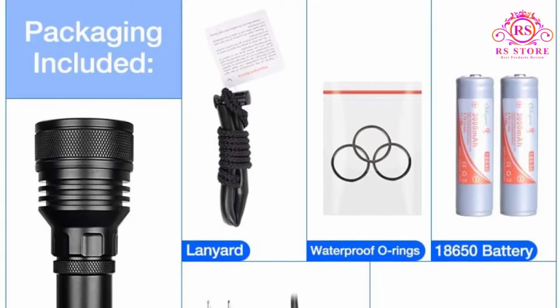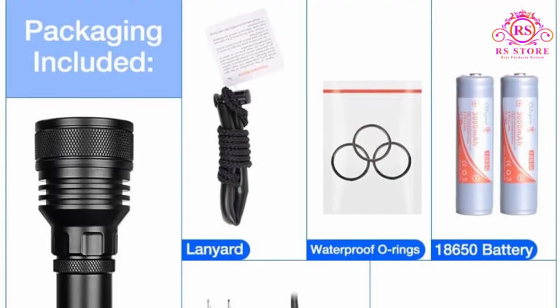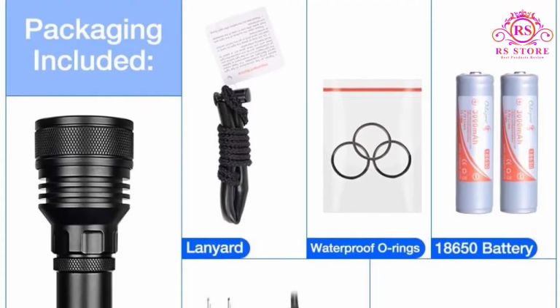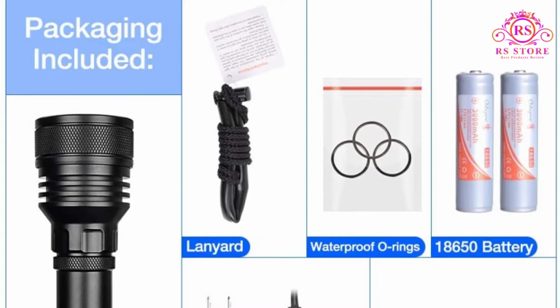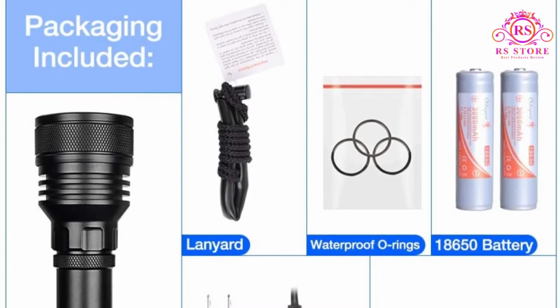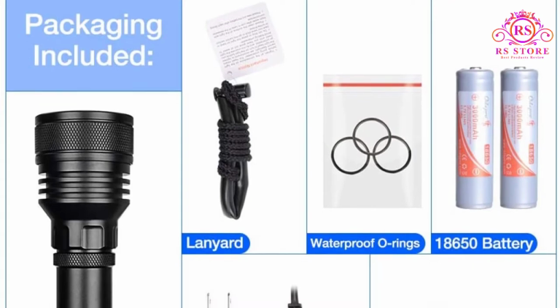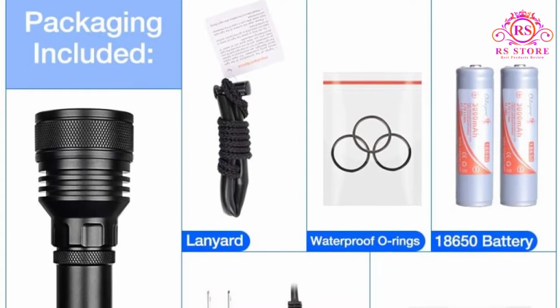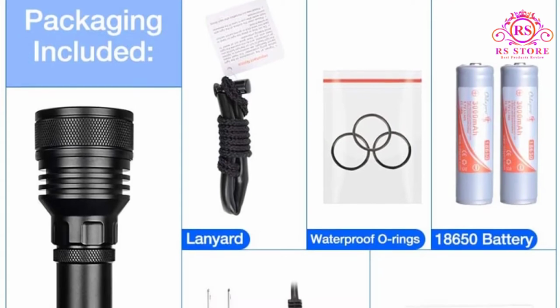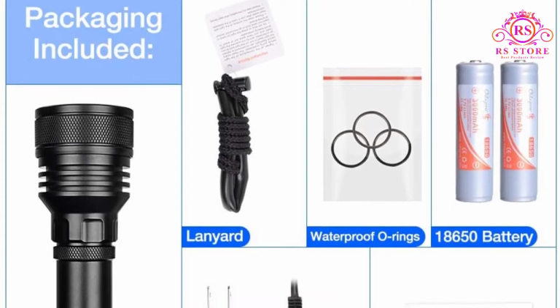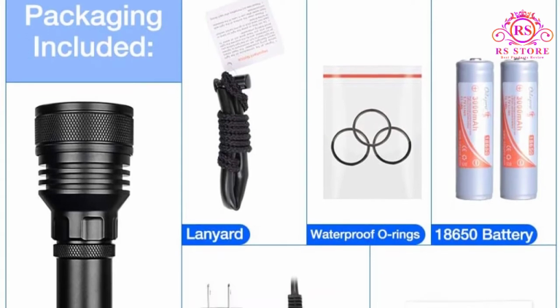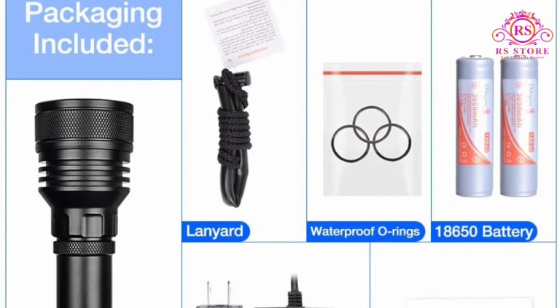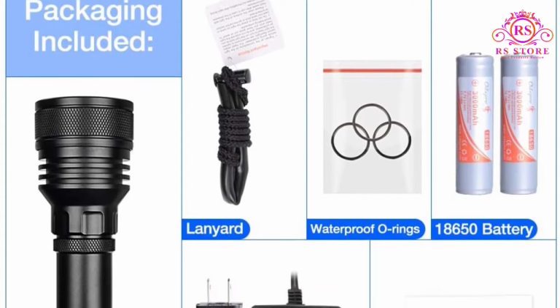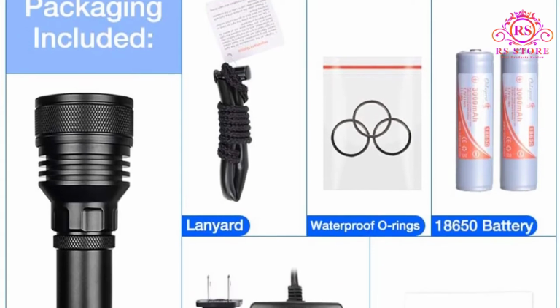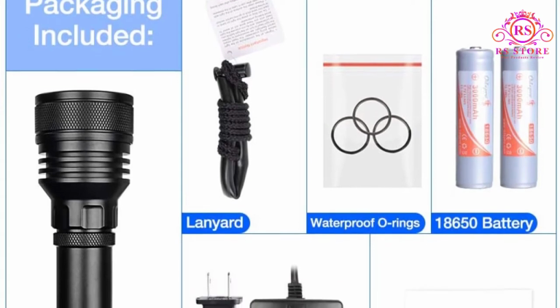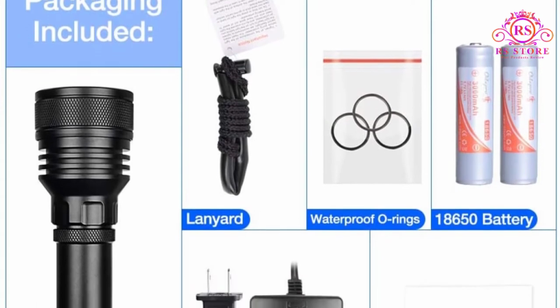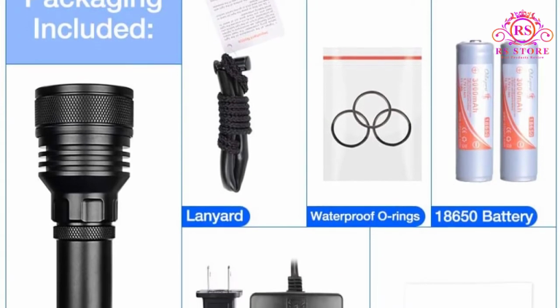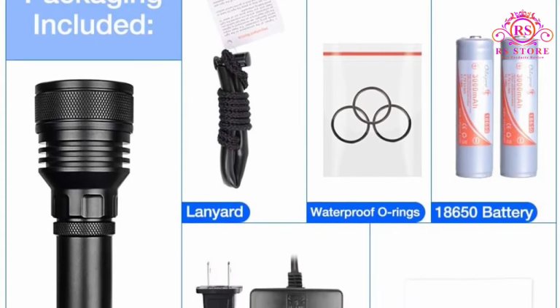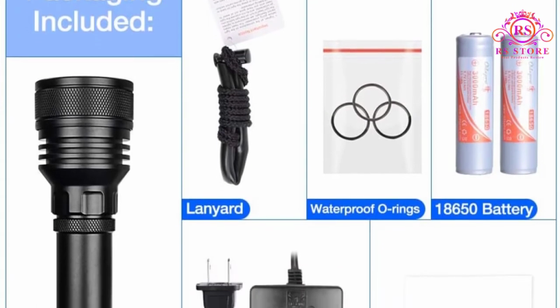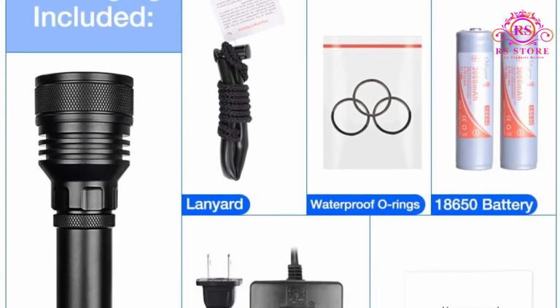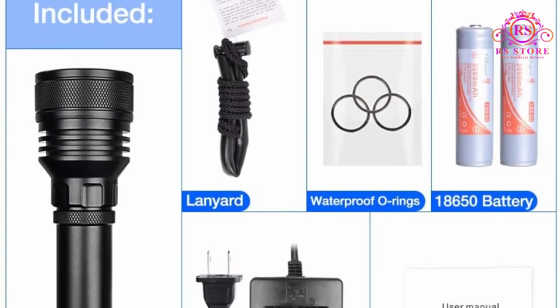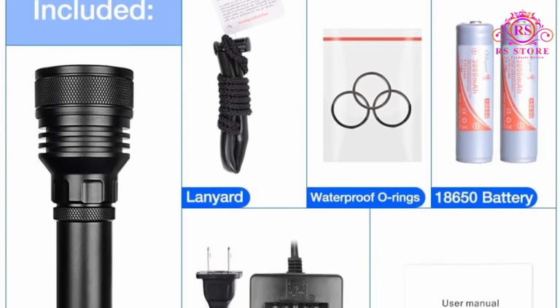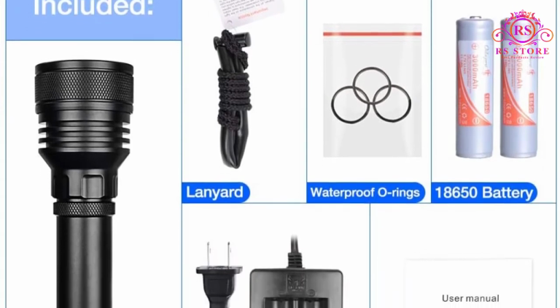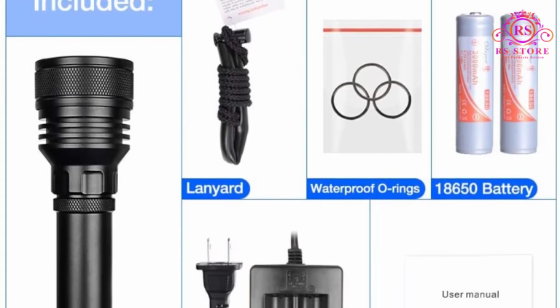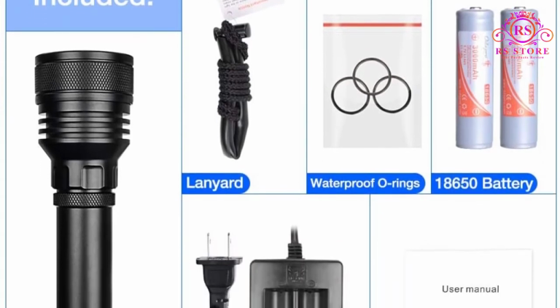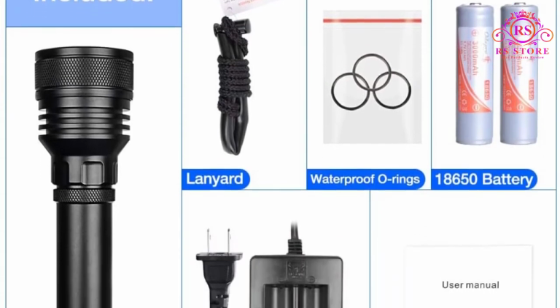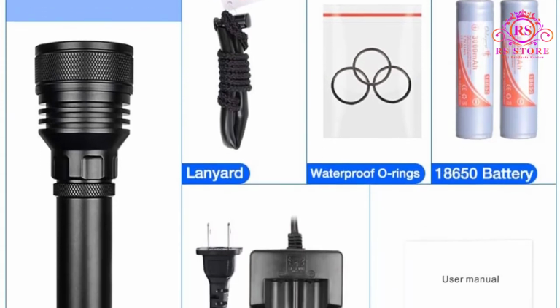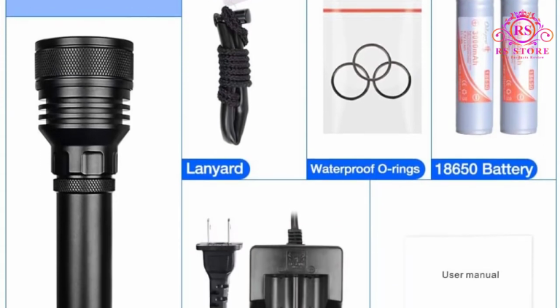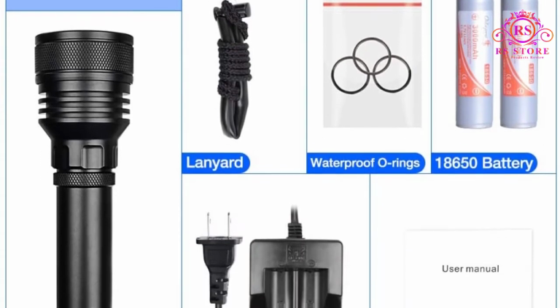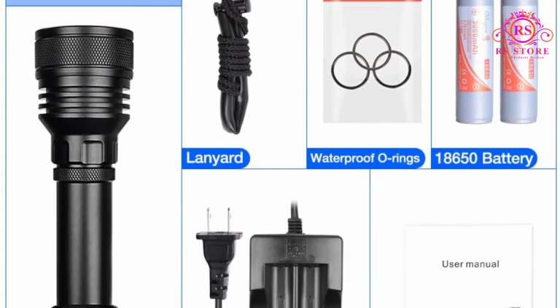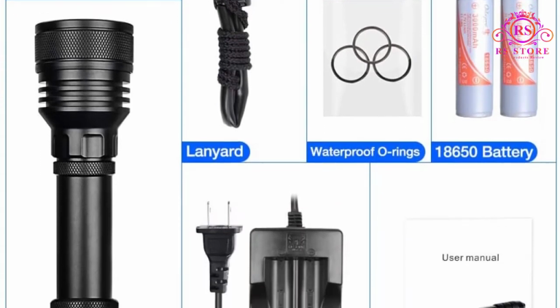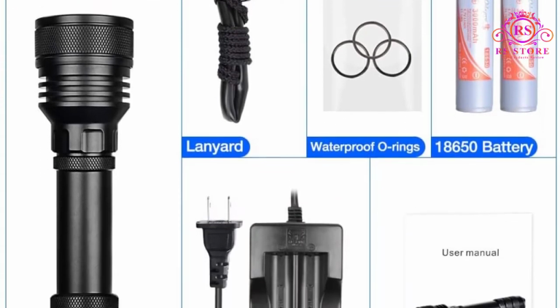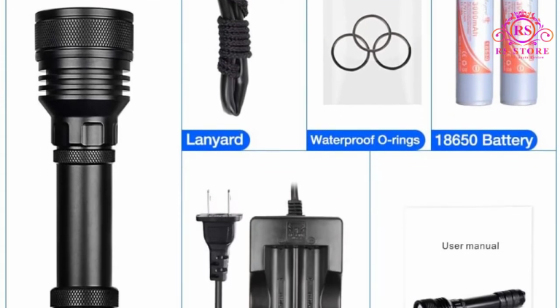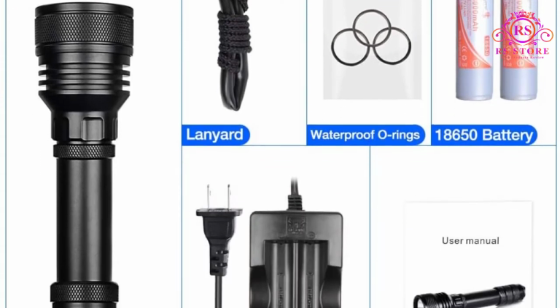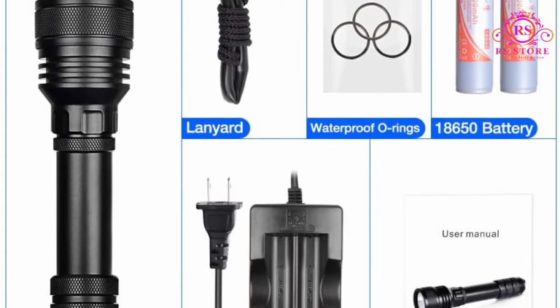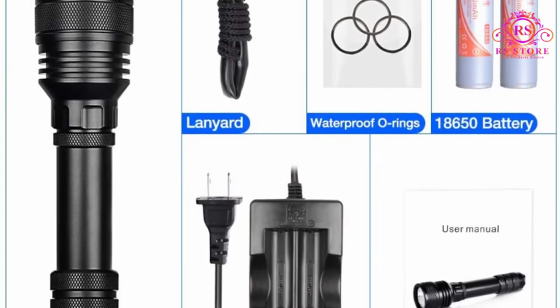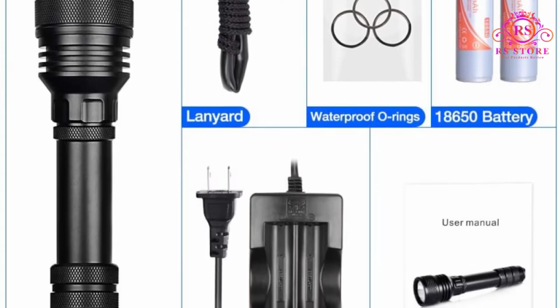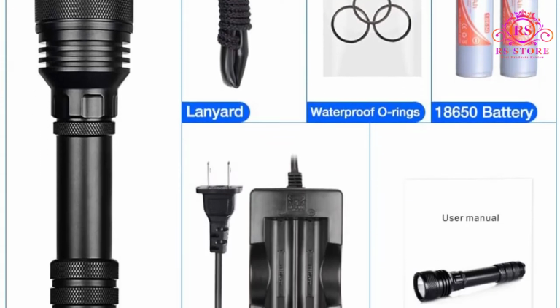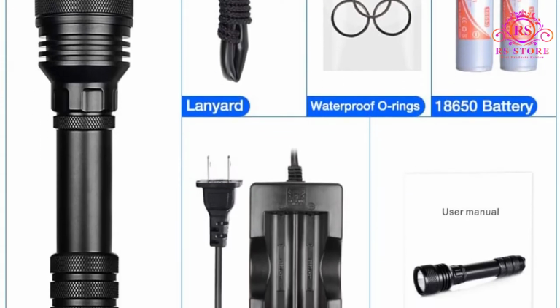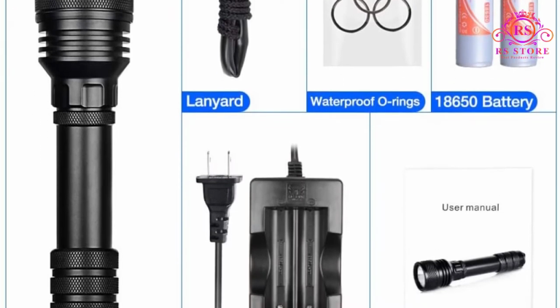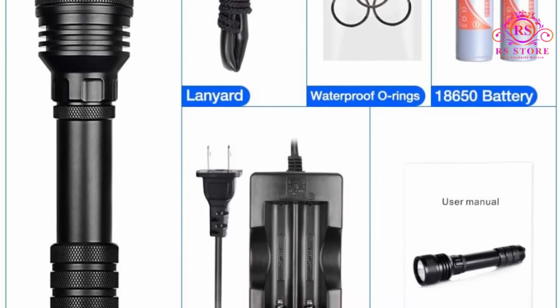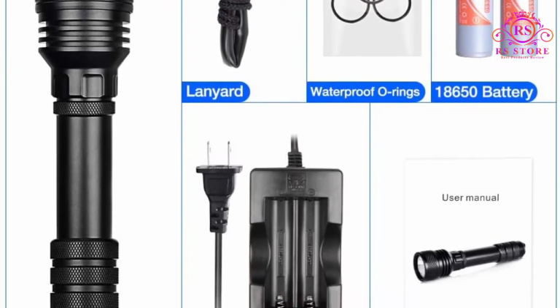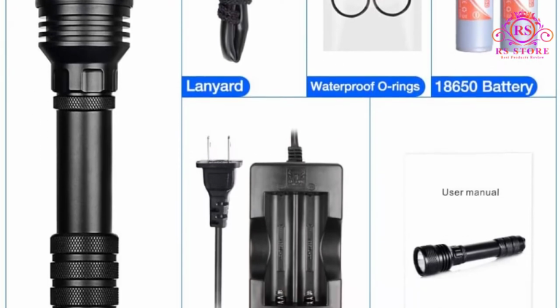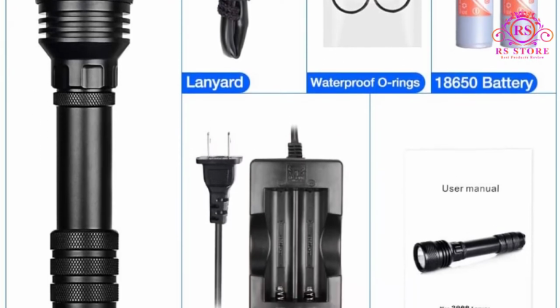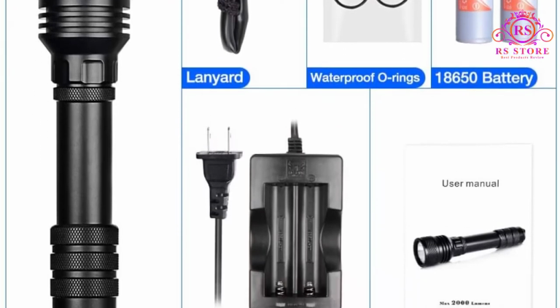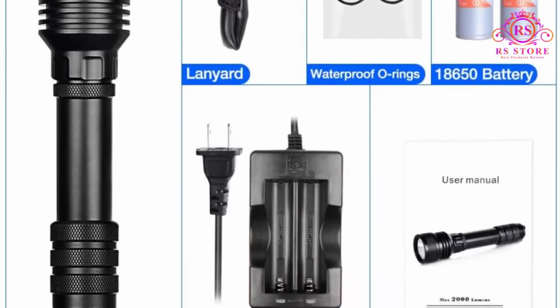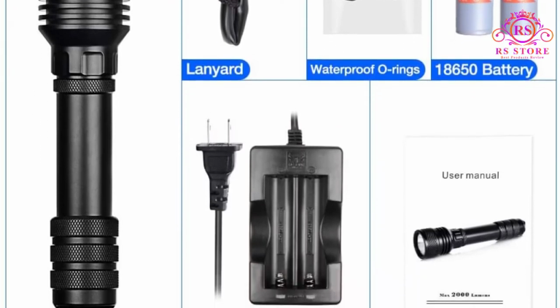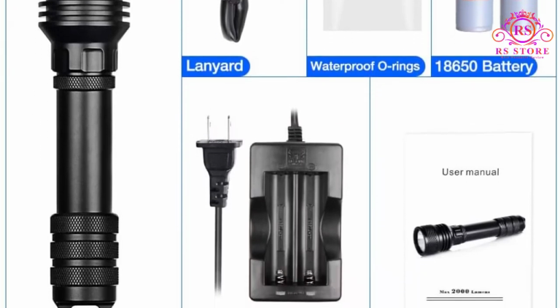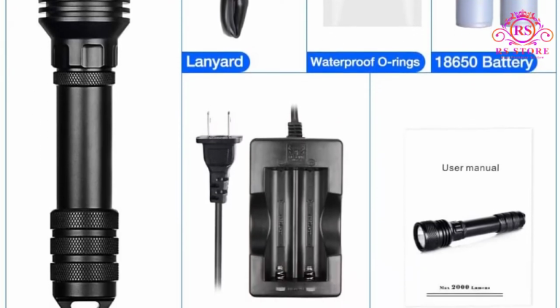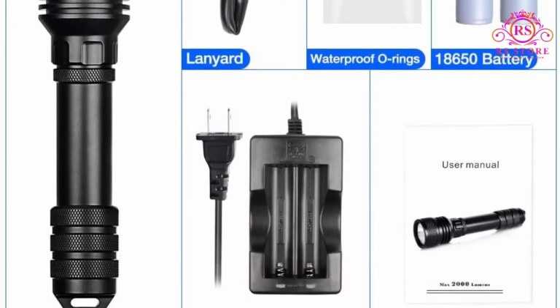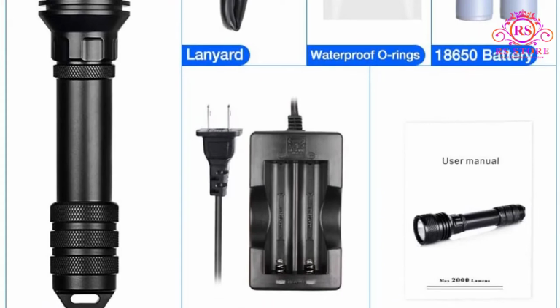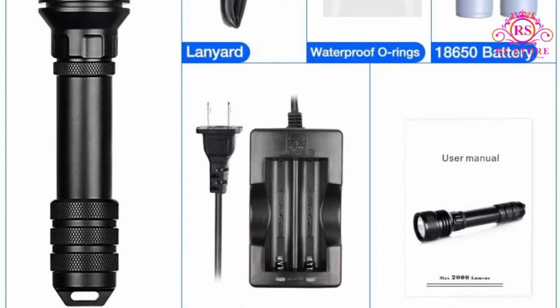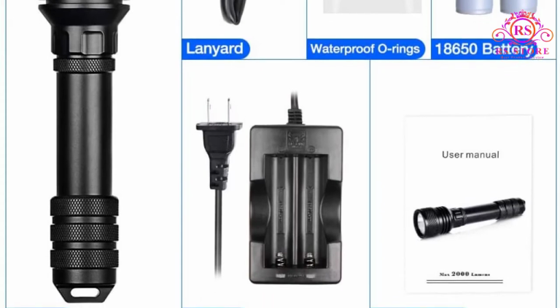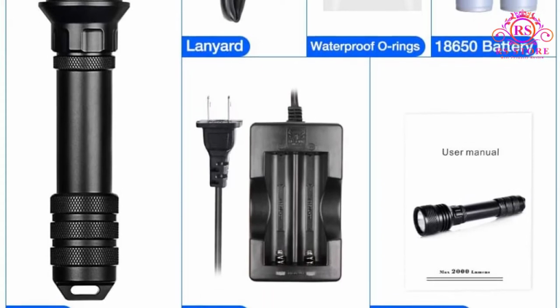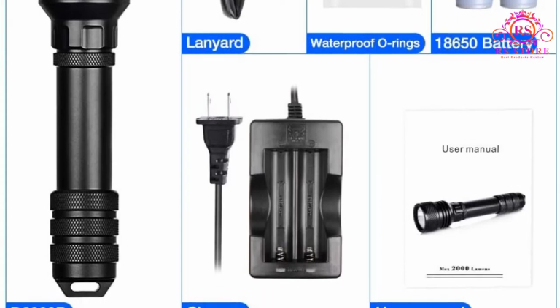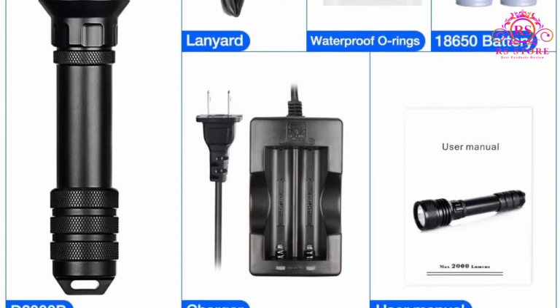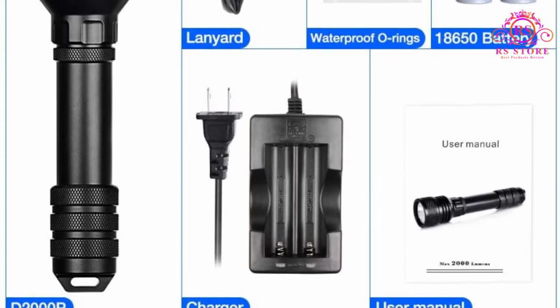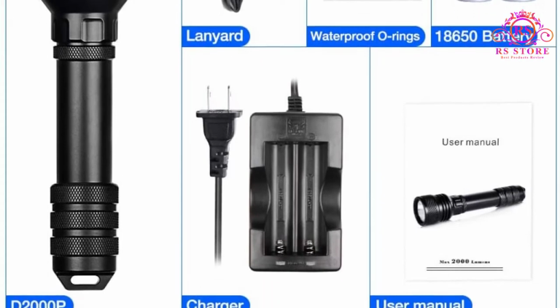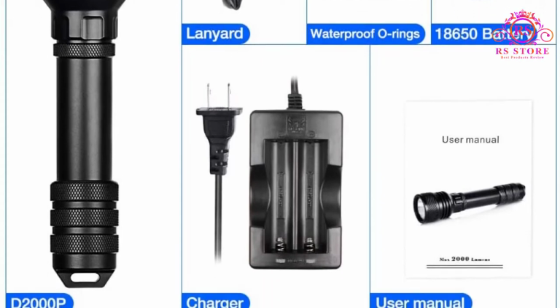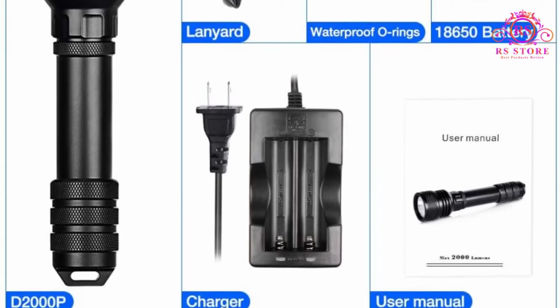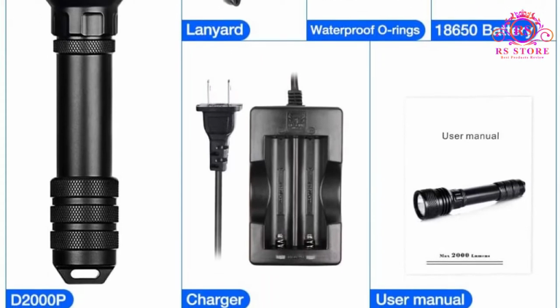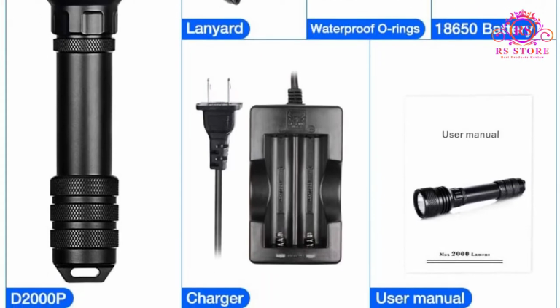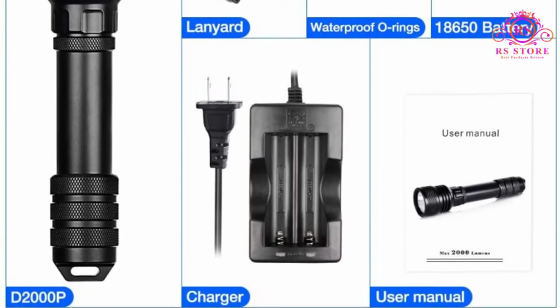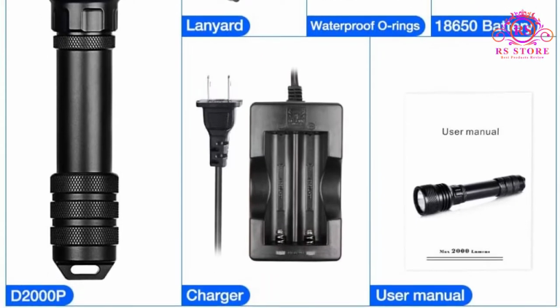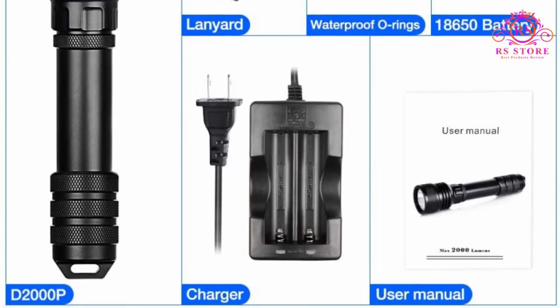Its high water resistance rate allows you to use it for cave diving, wreck diving, fishing, boating, rafting, kayaking, and more.